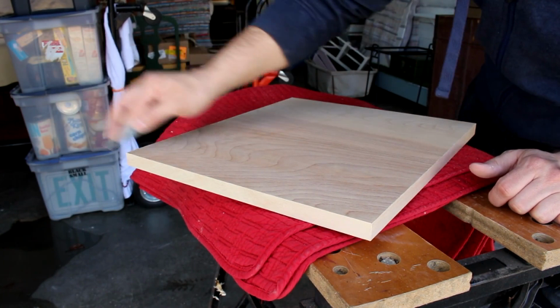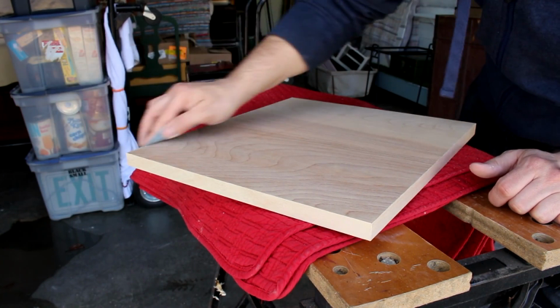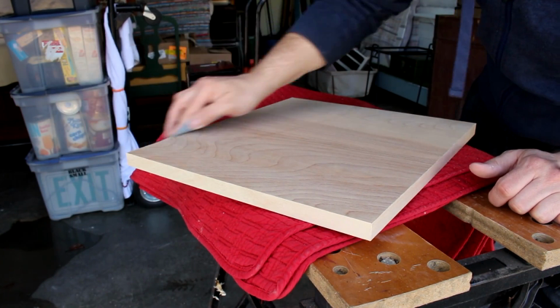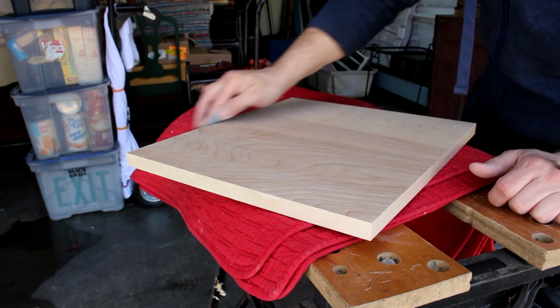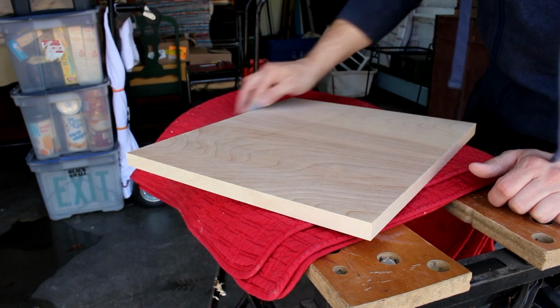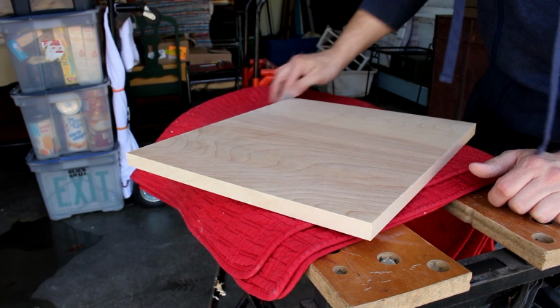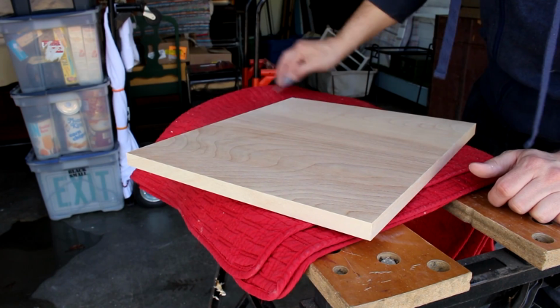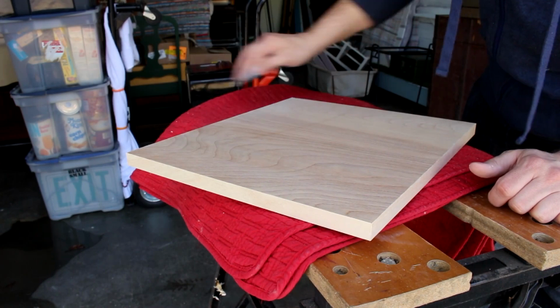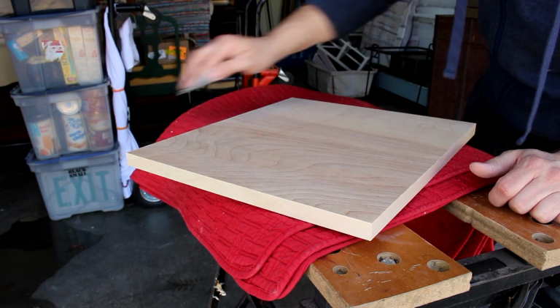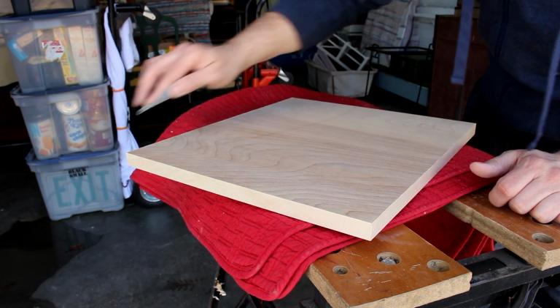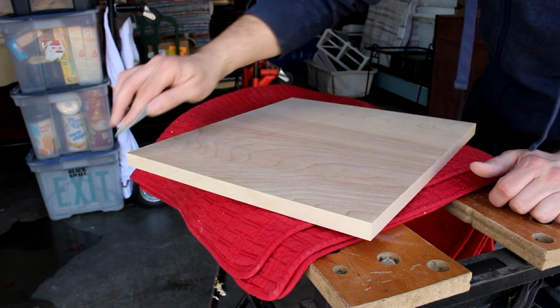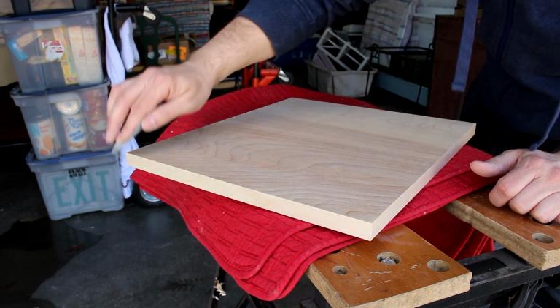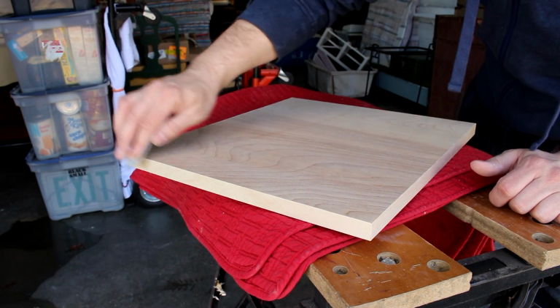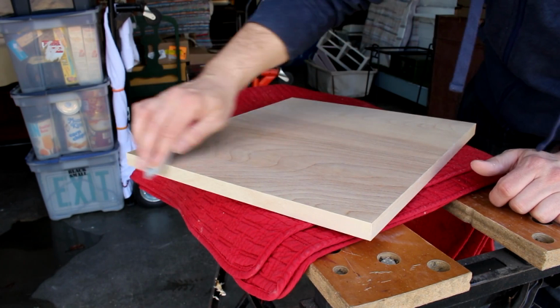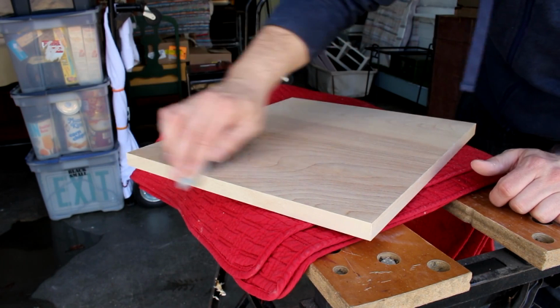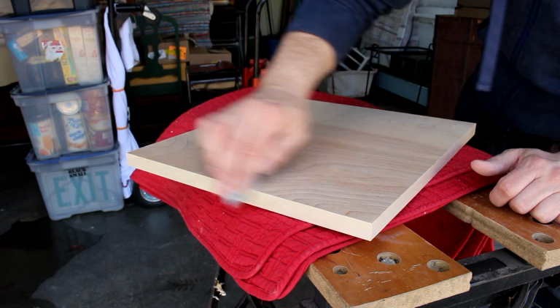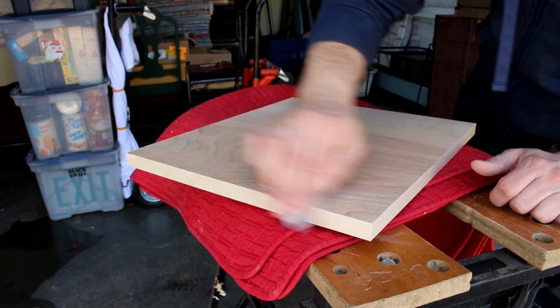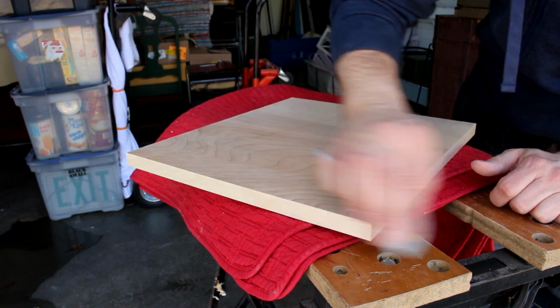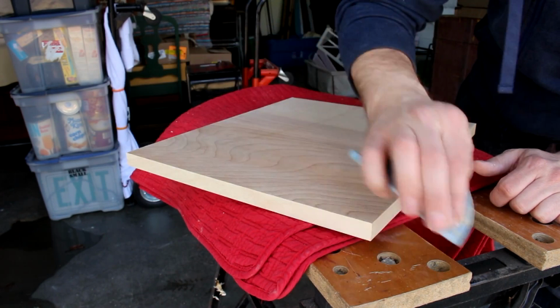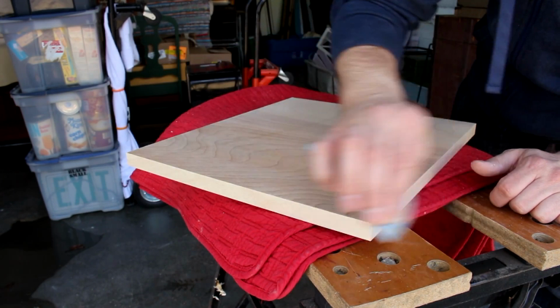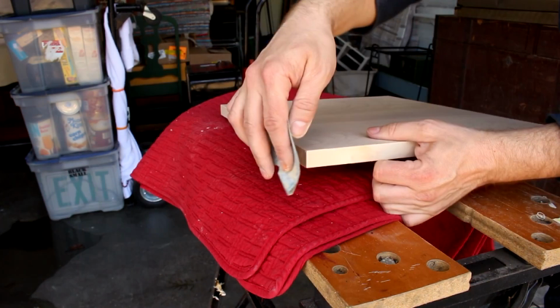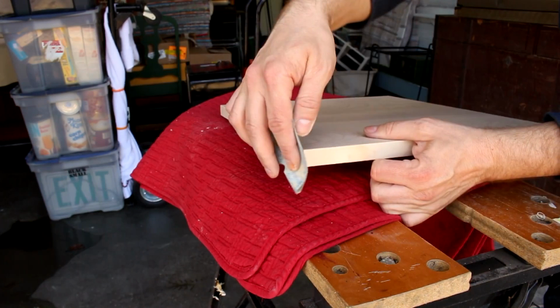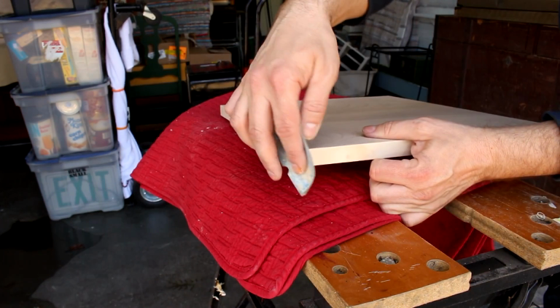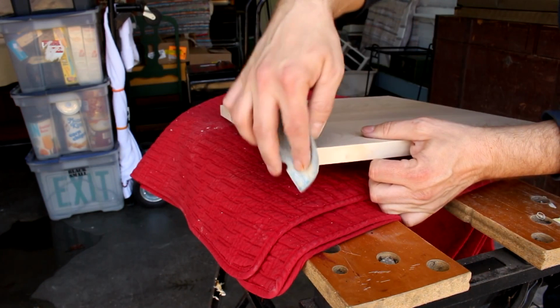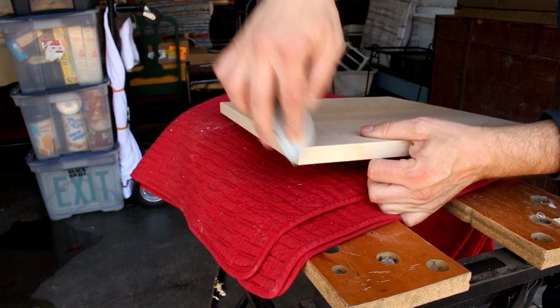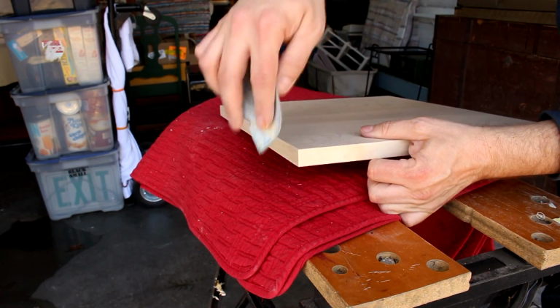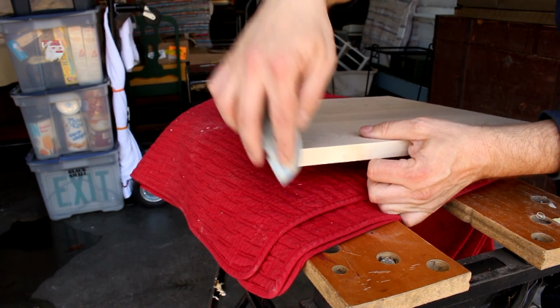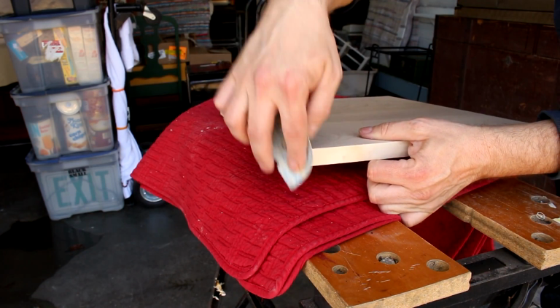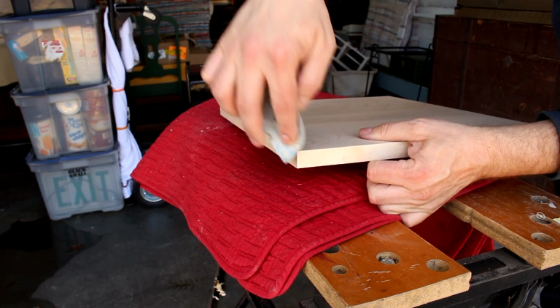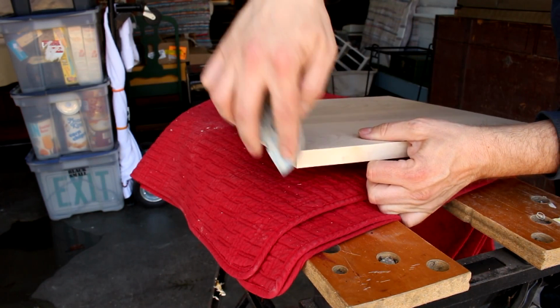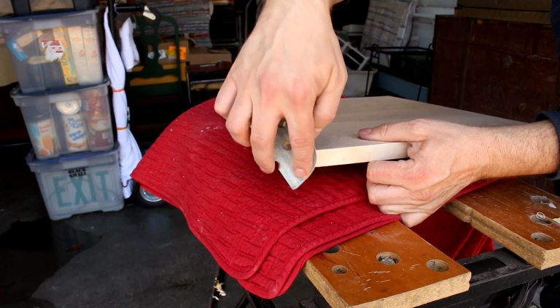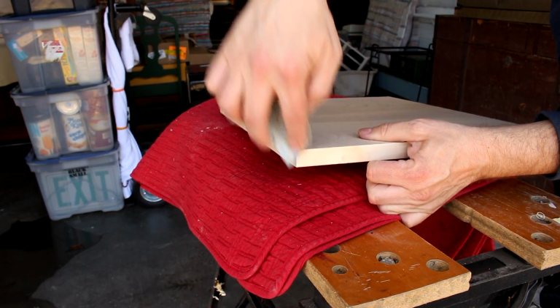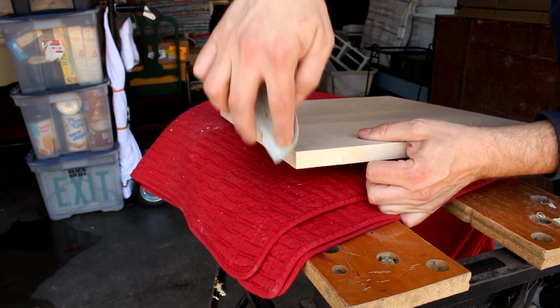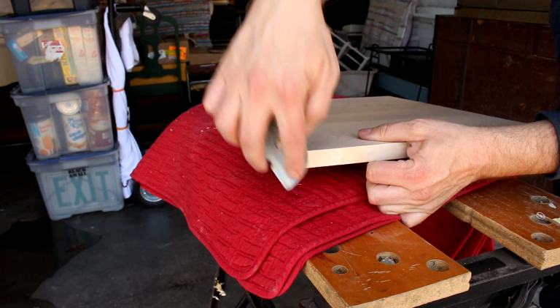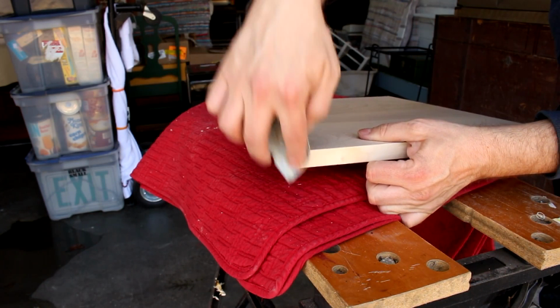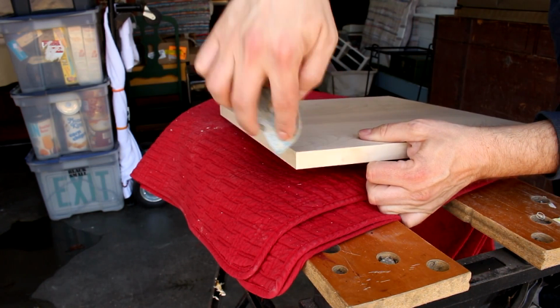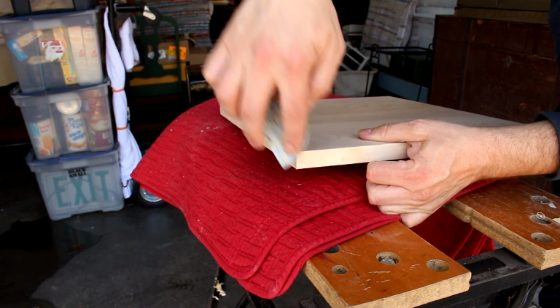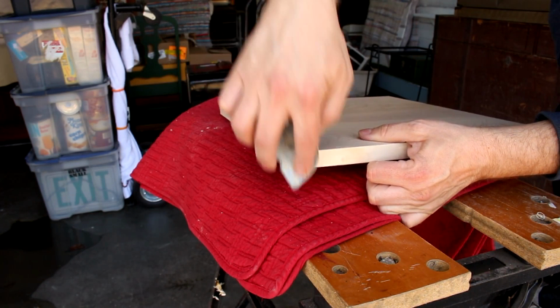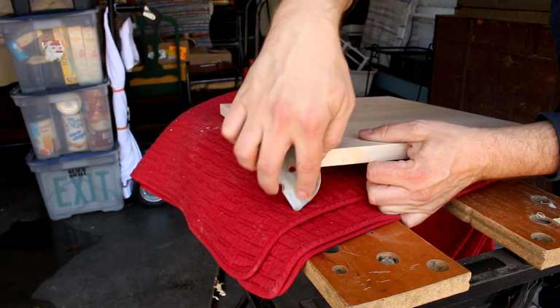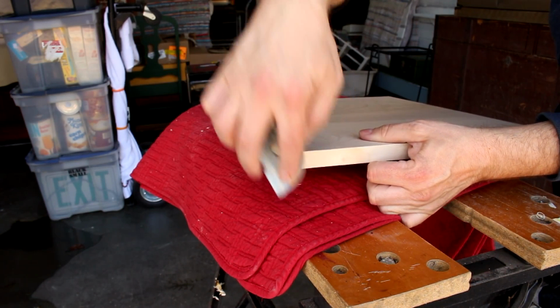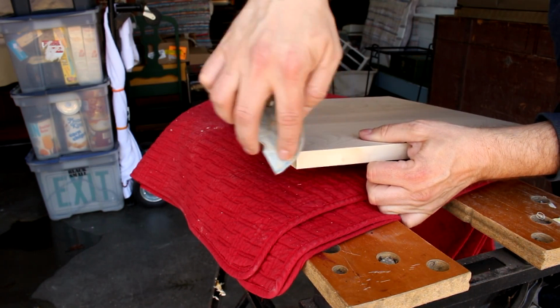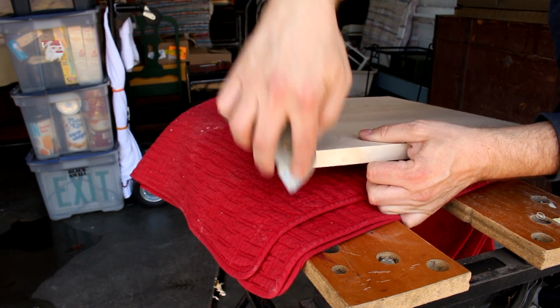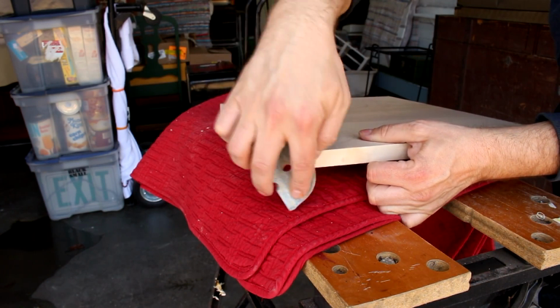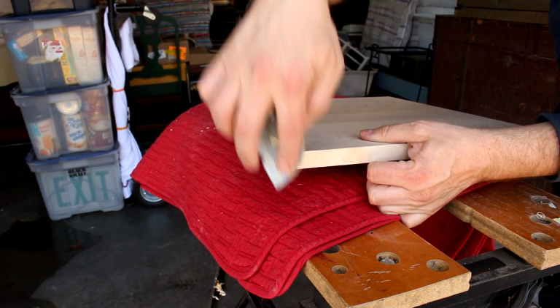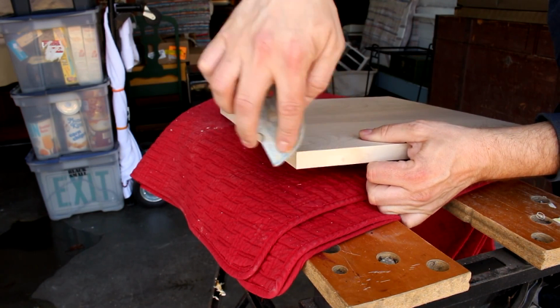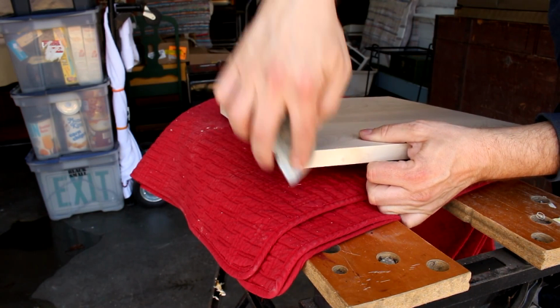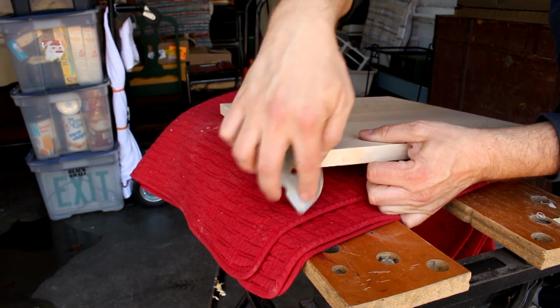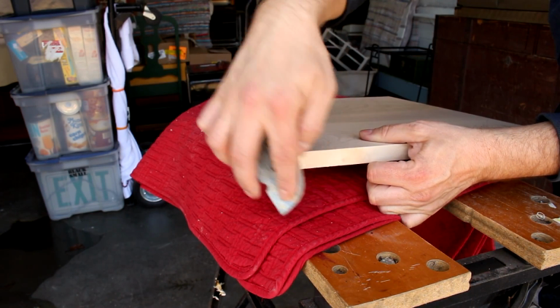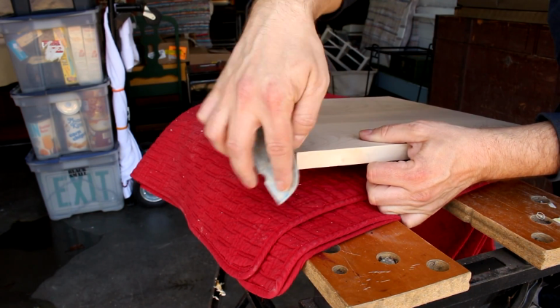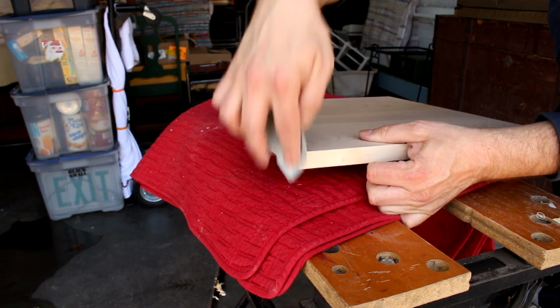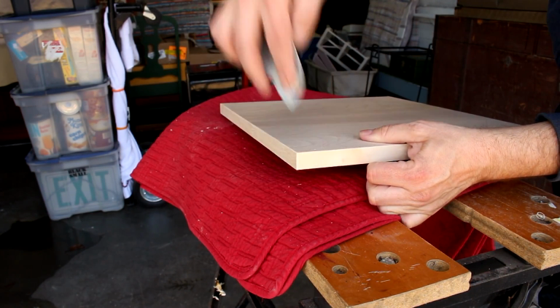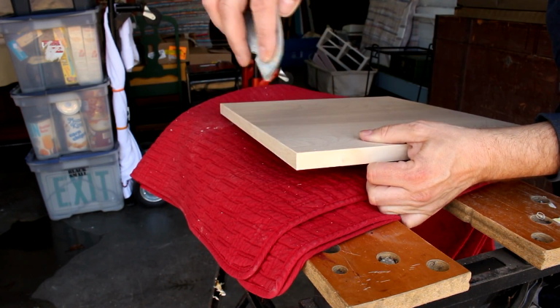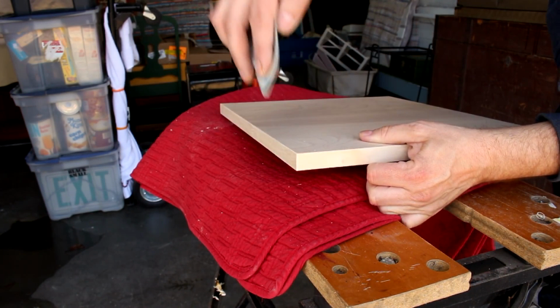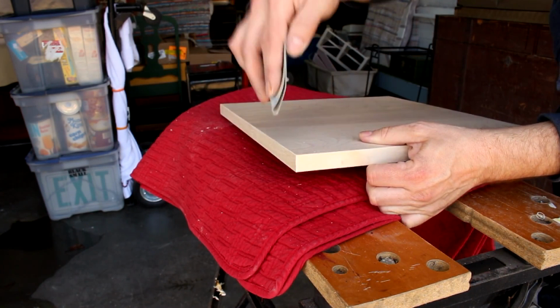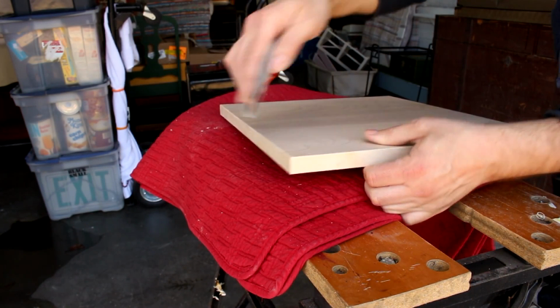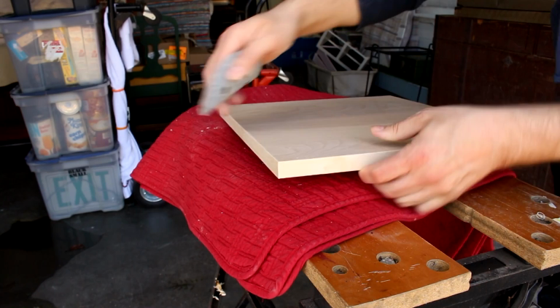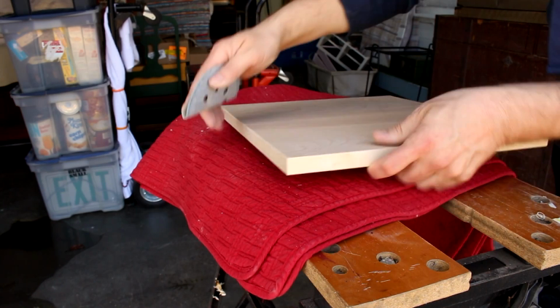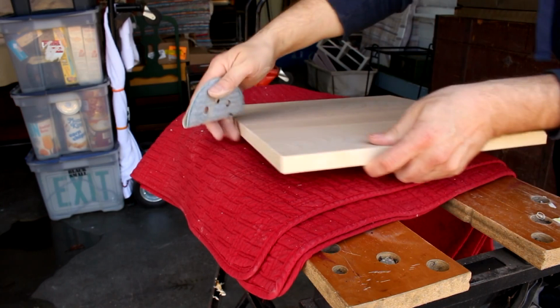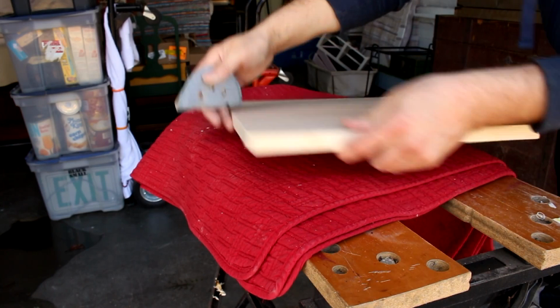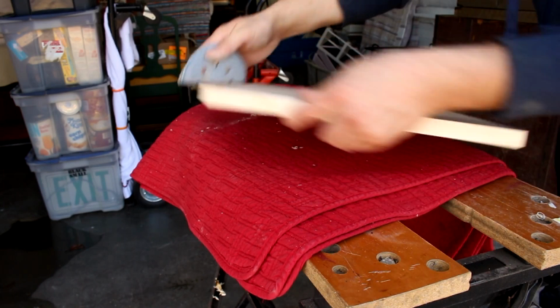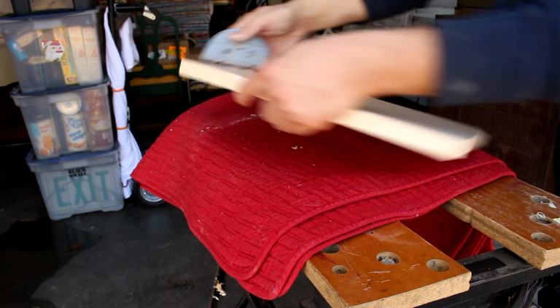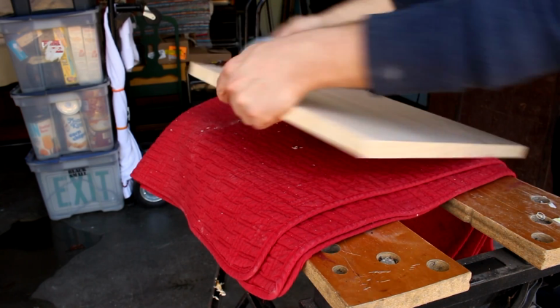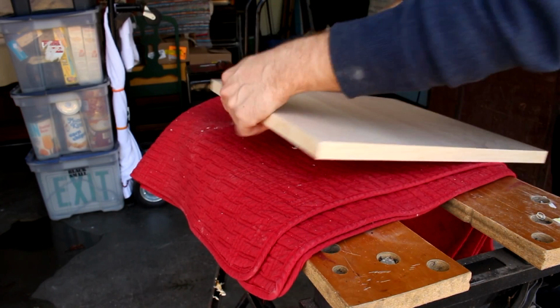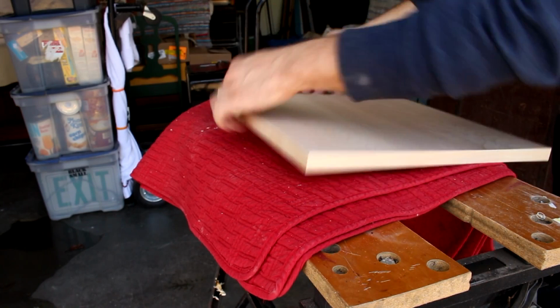And then just sand it. Sand the corners so they're not so sharp. This is very light sanding.